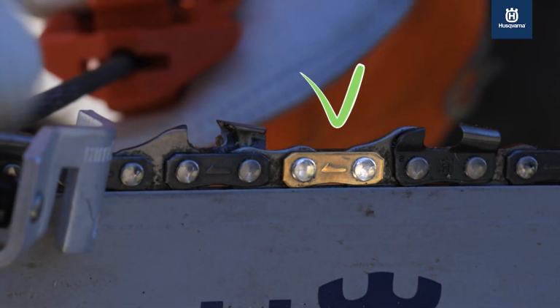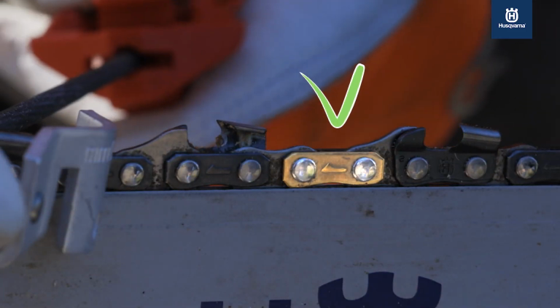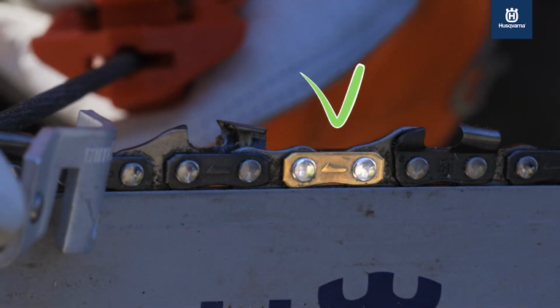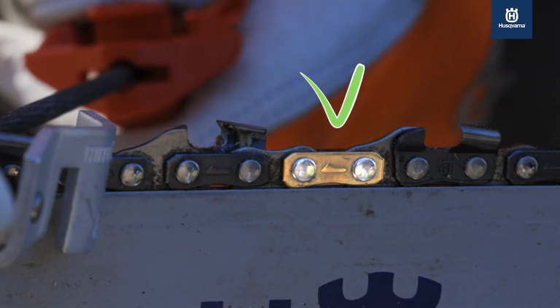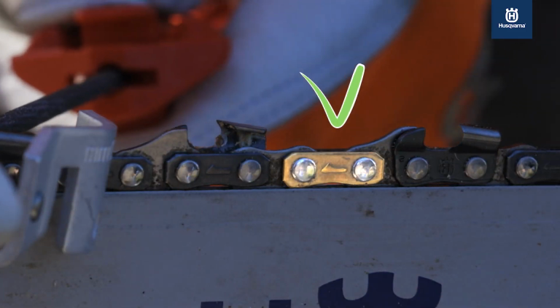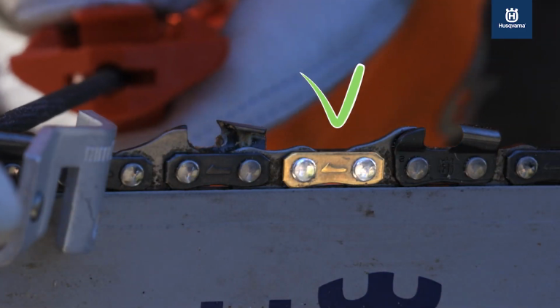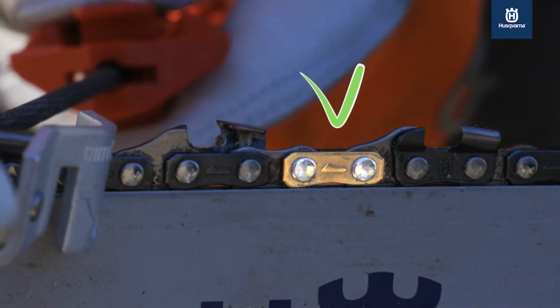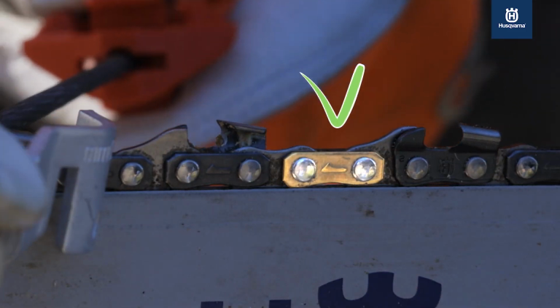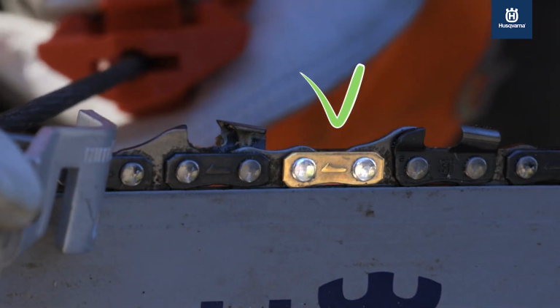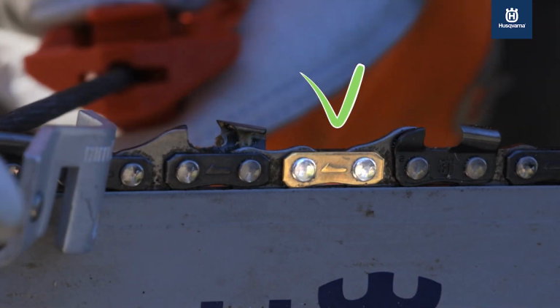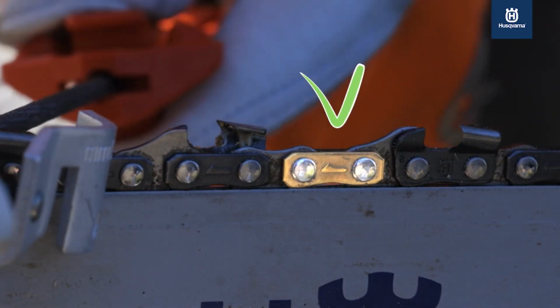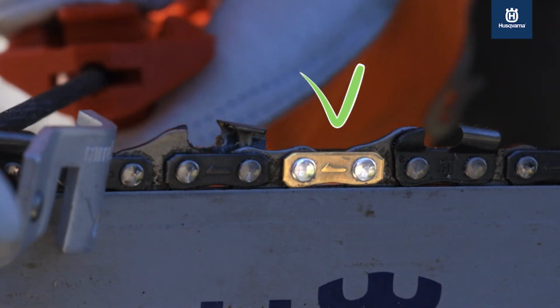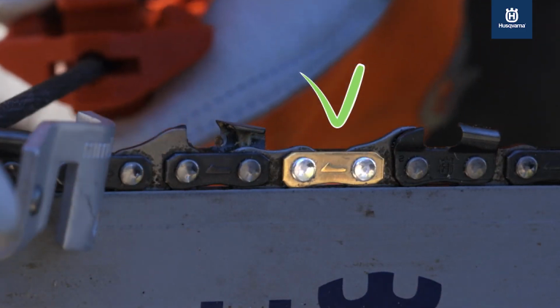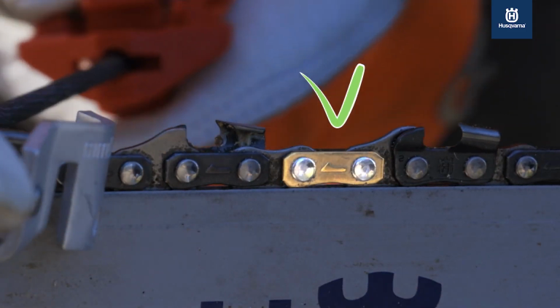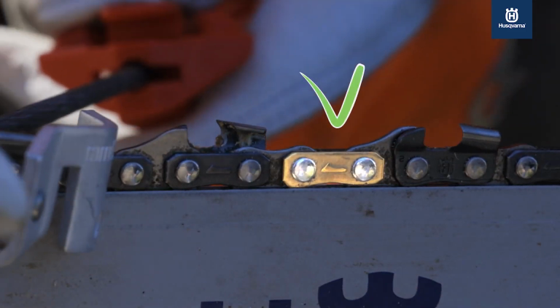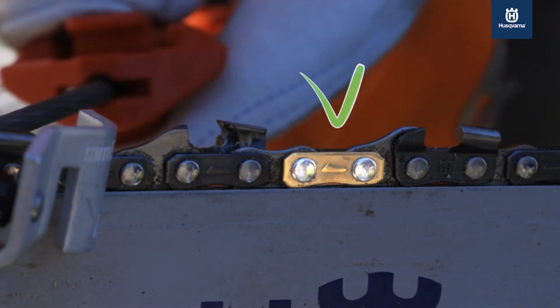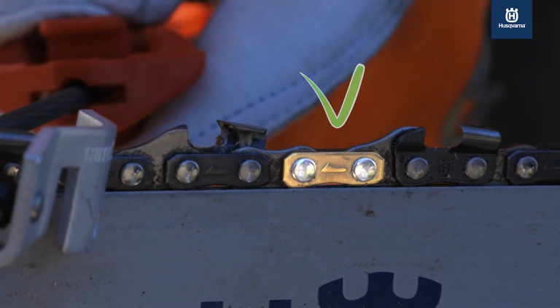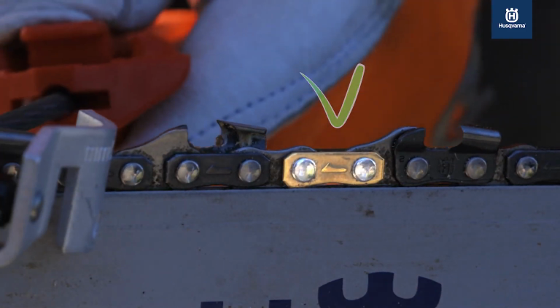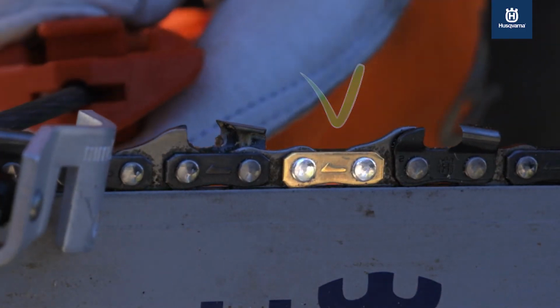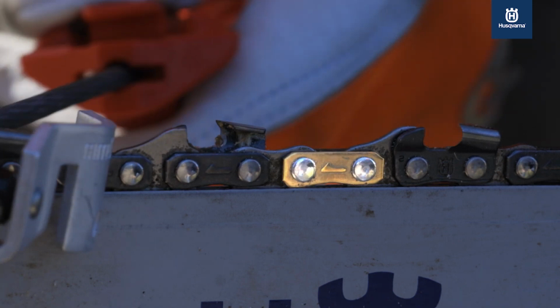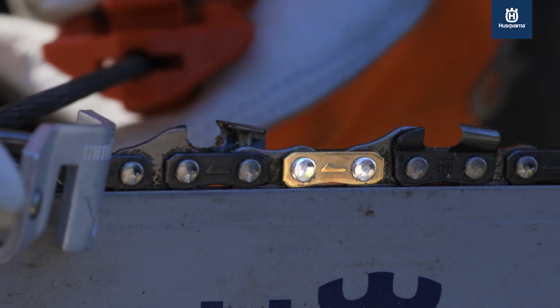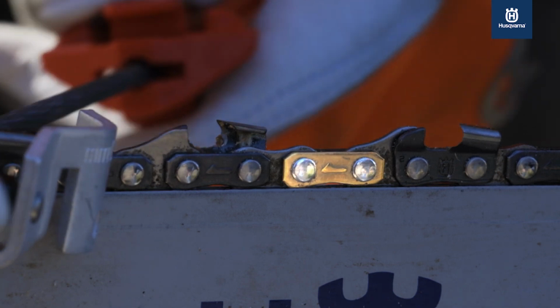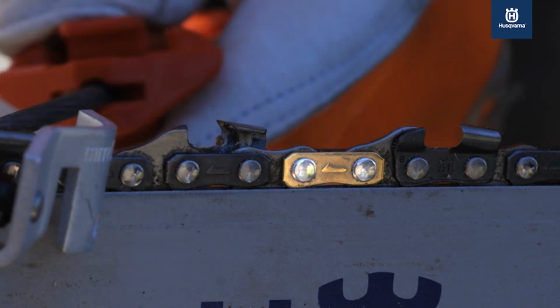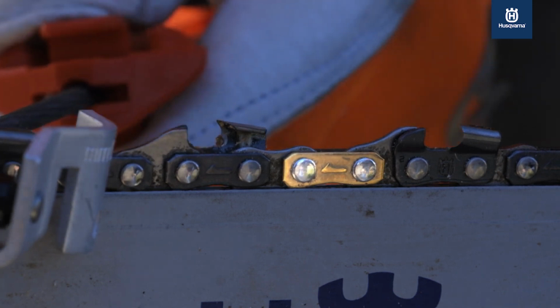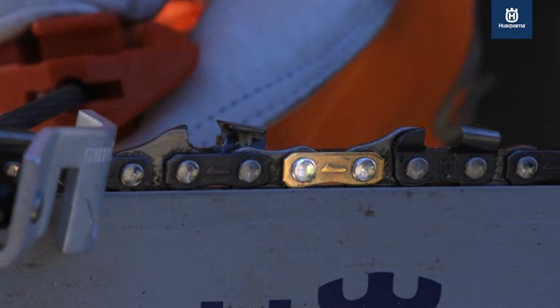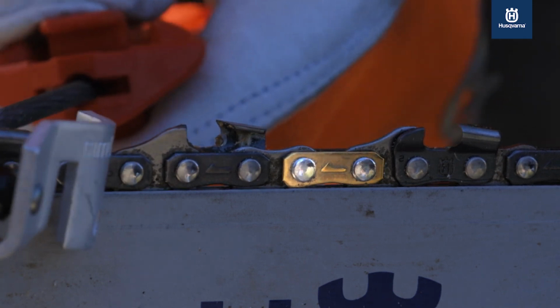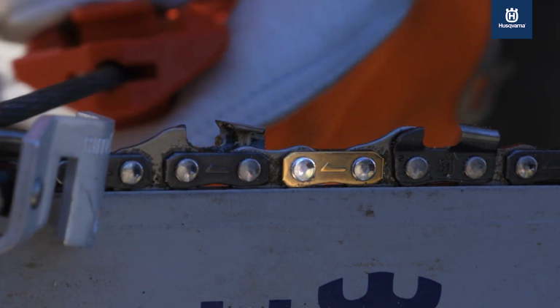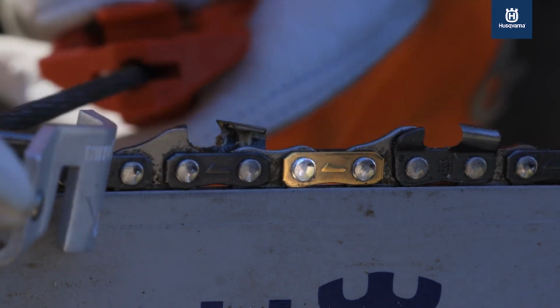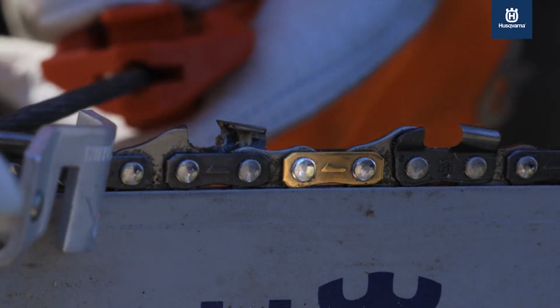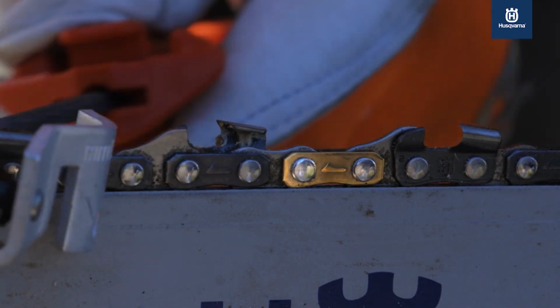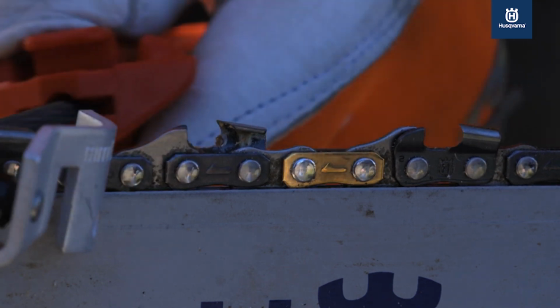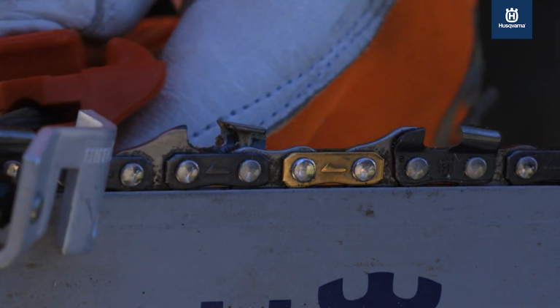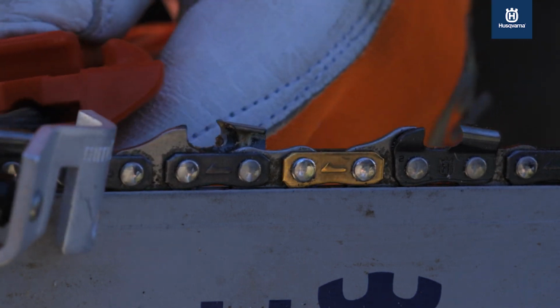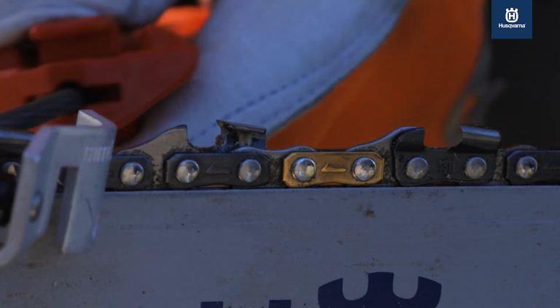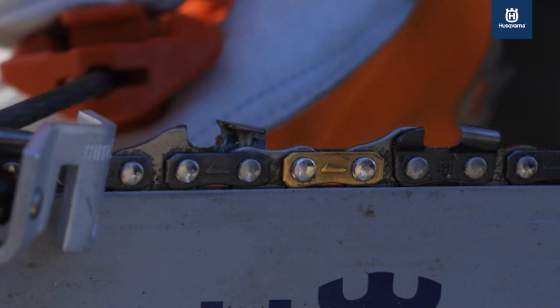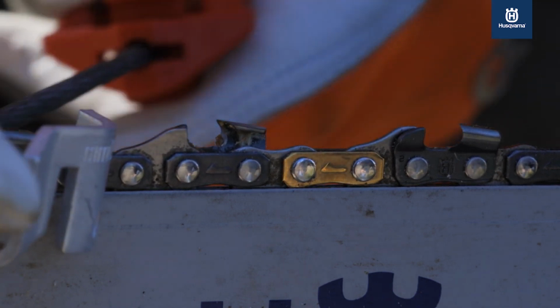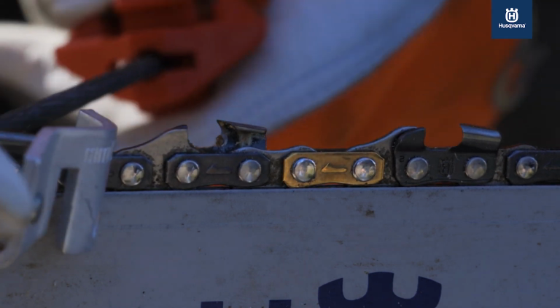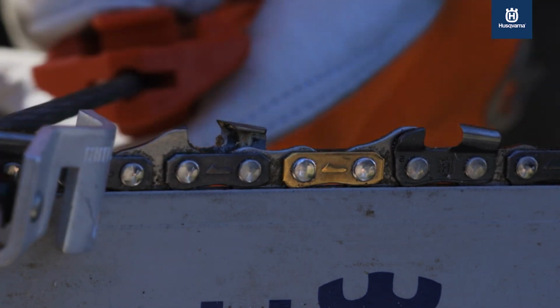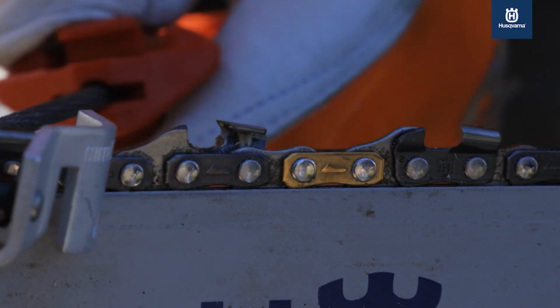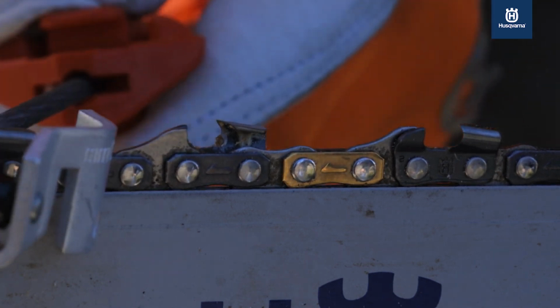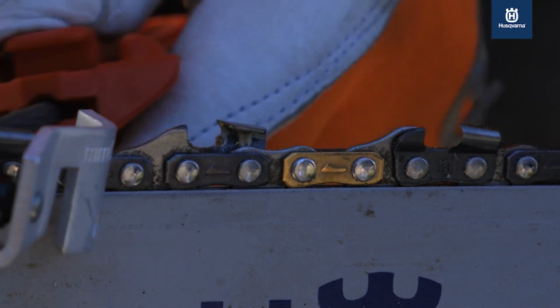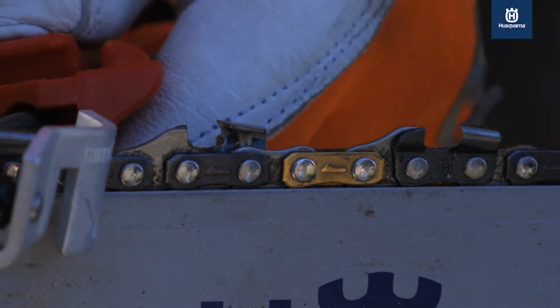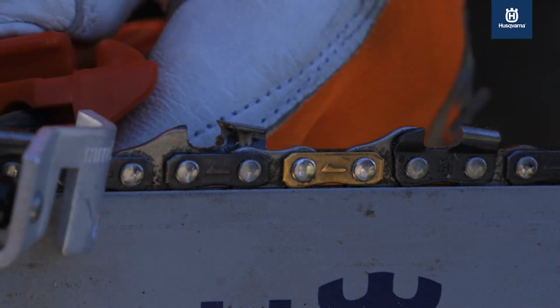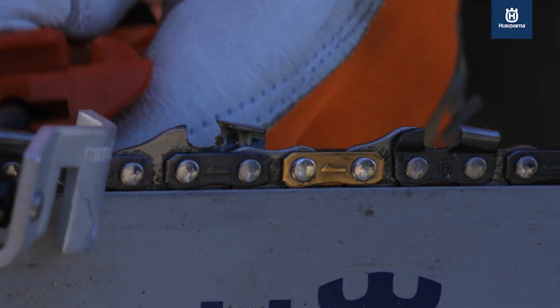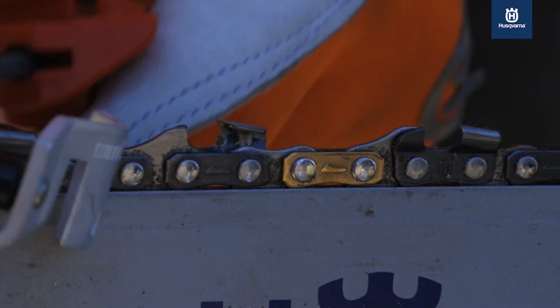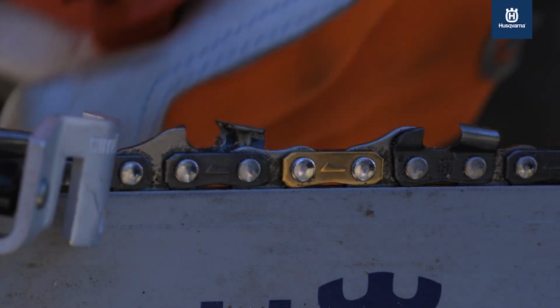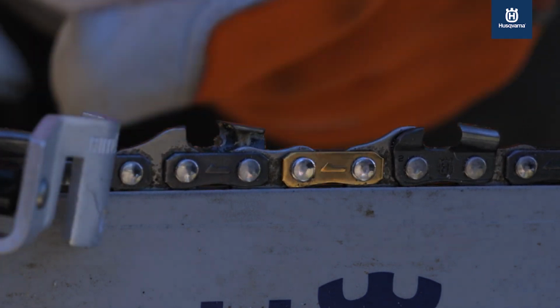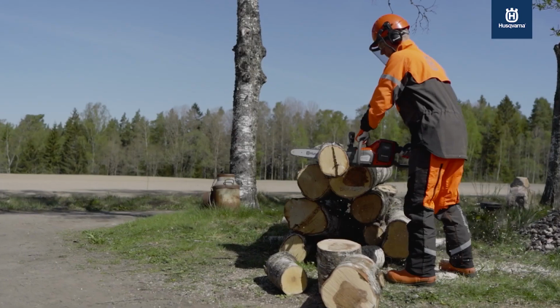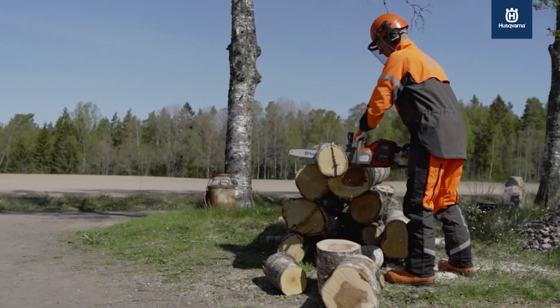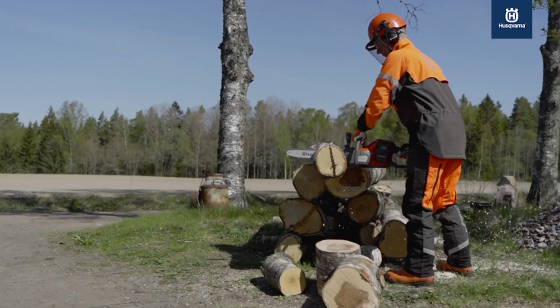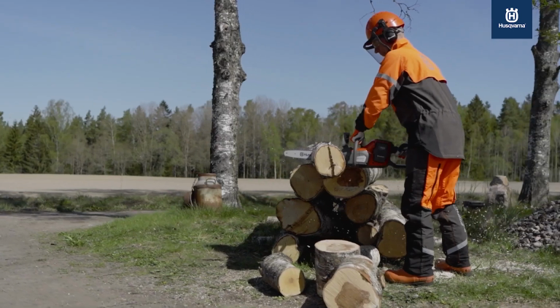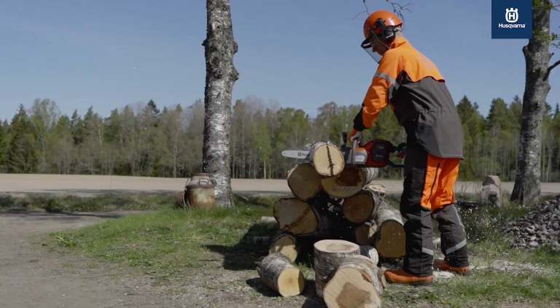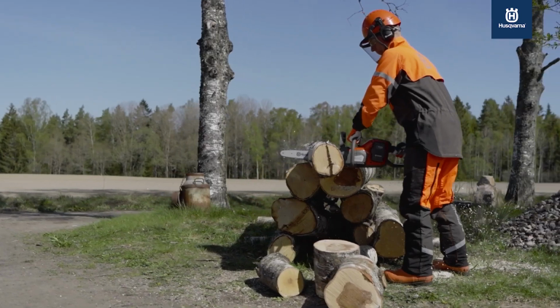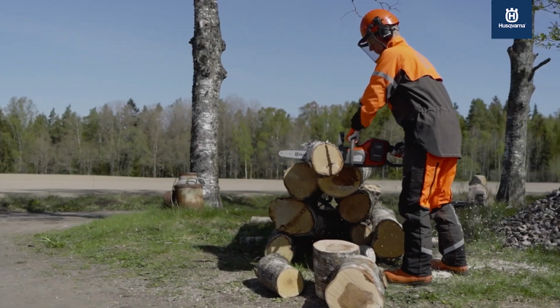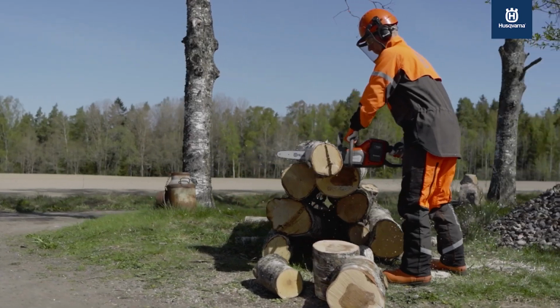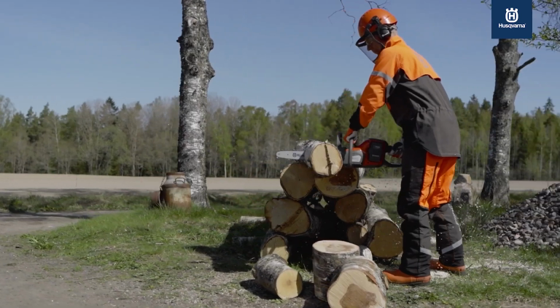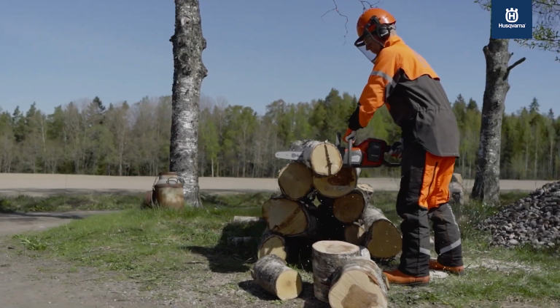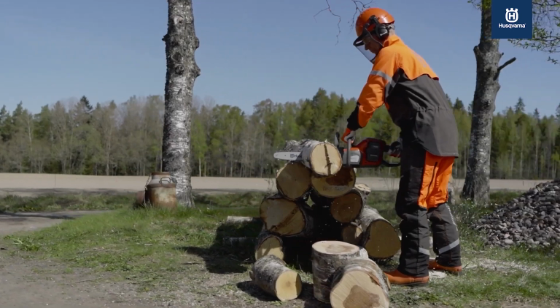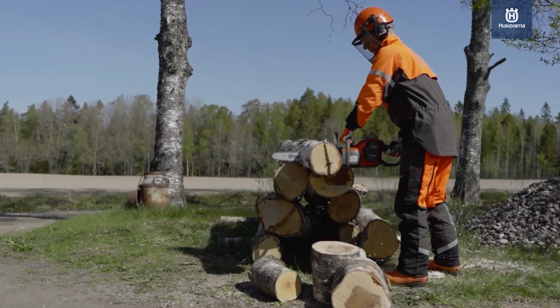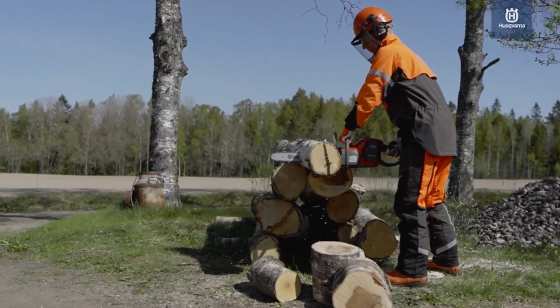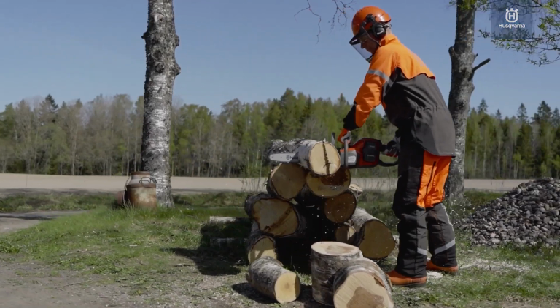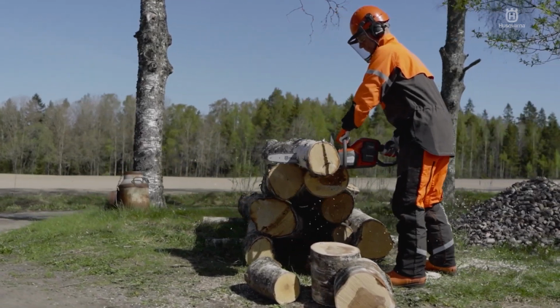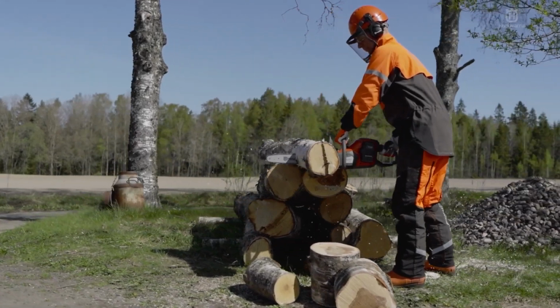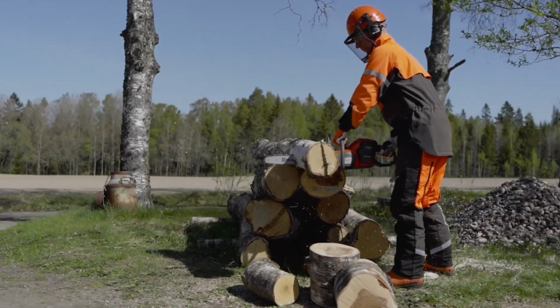With Husqvarna X-cut chain, you can rest assured of optimal productivity and efficiency, no matter the job.